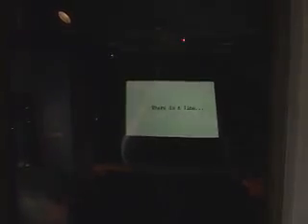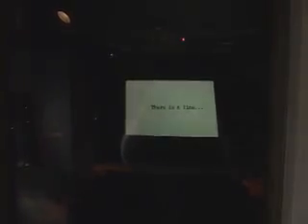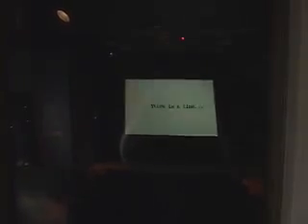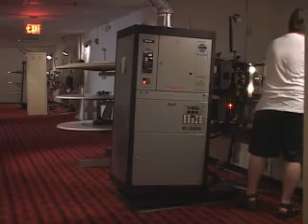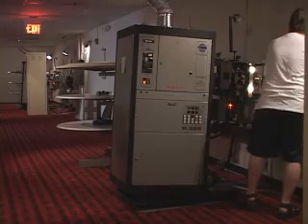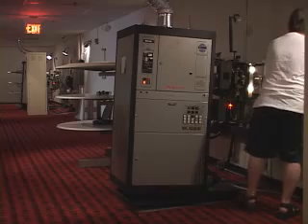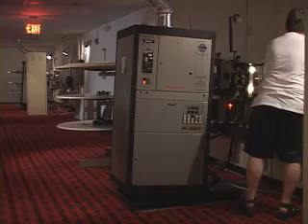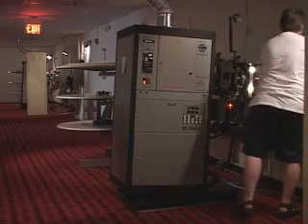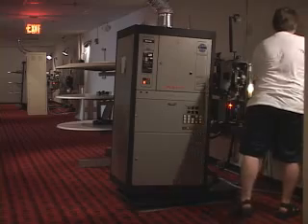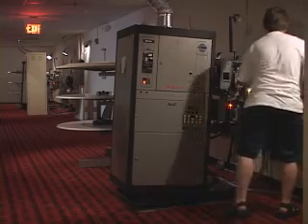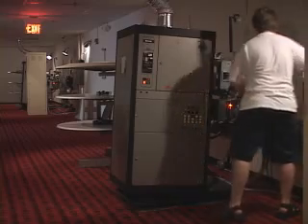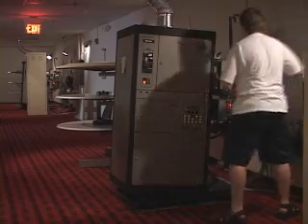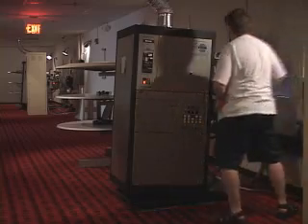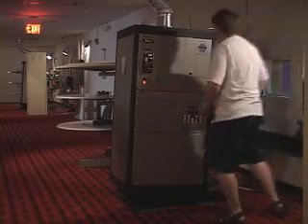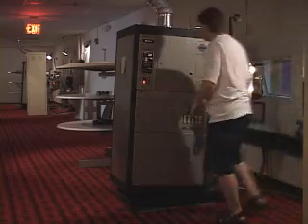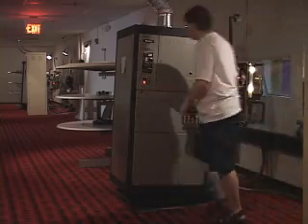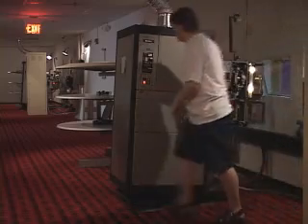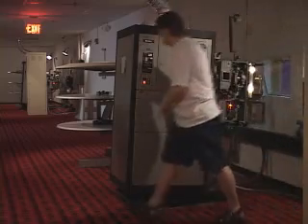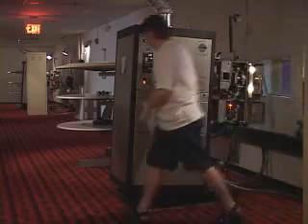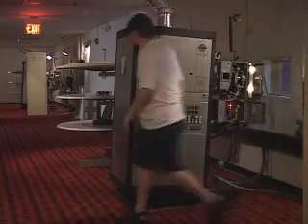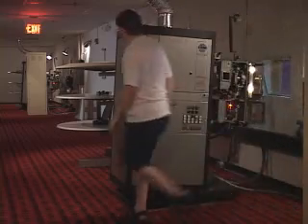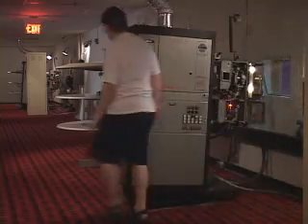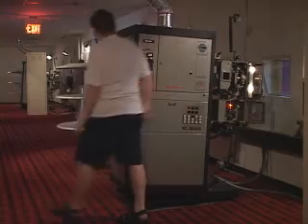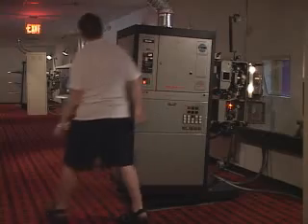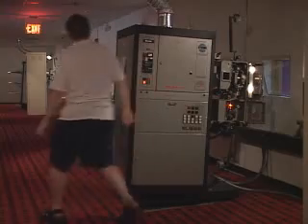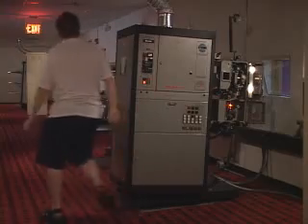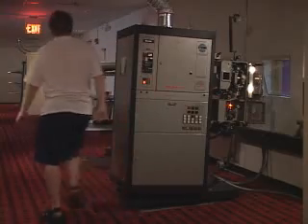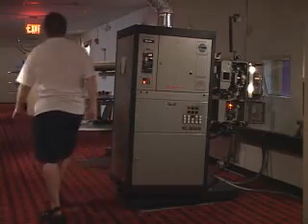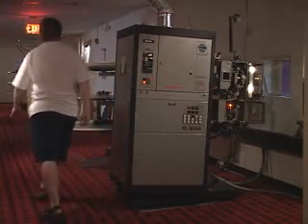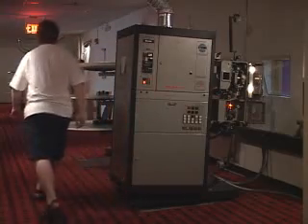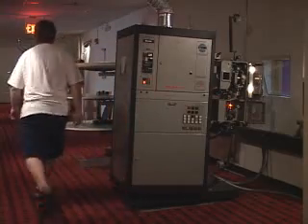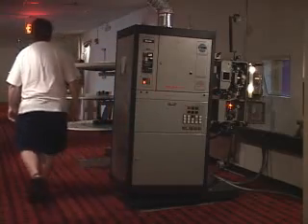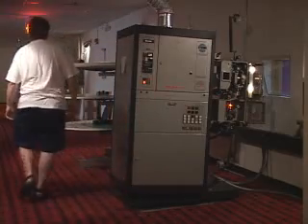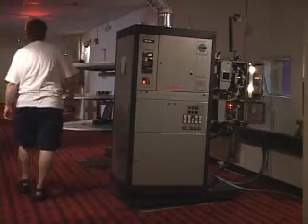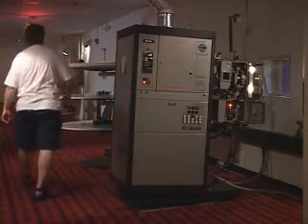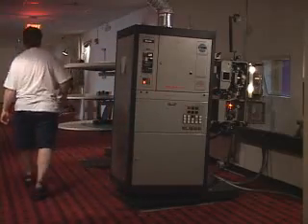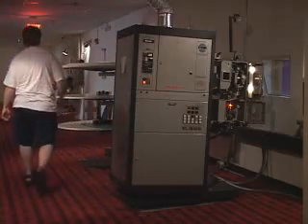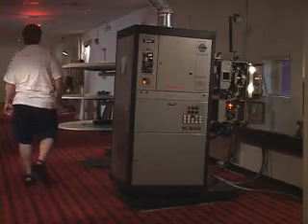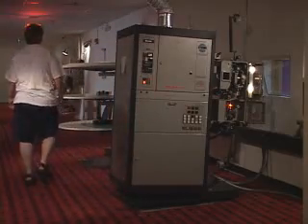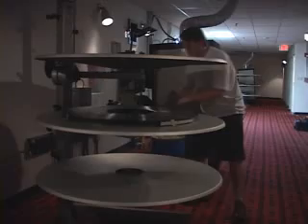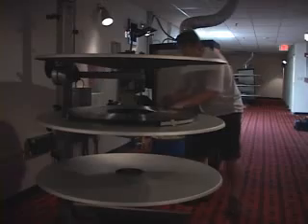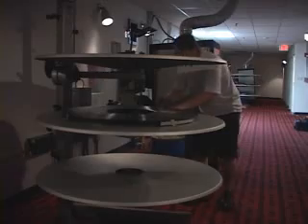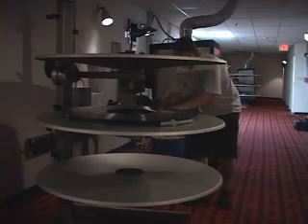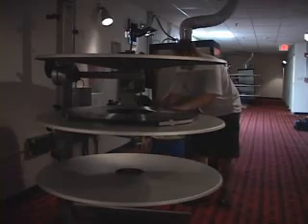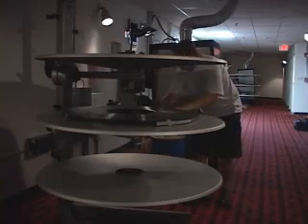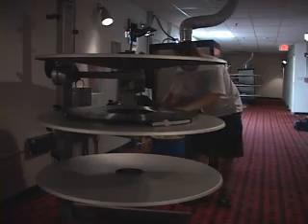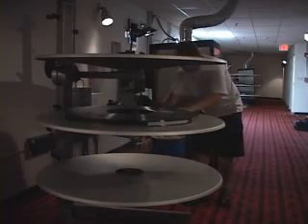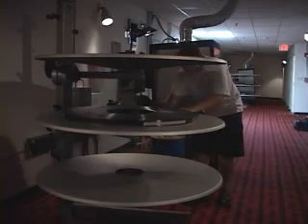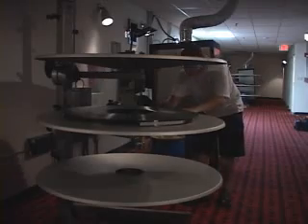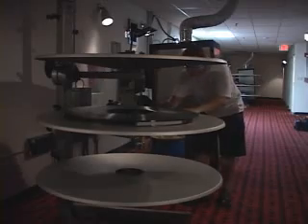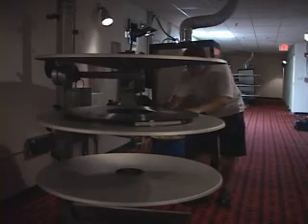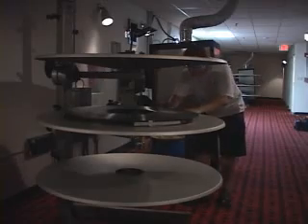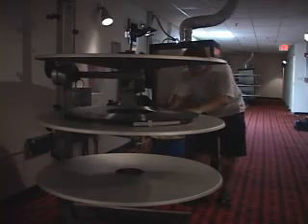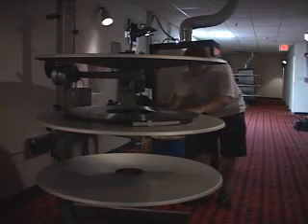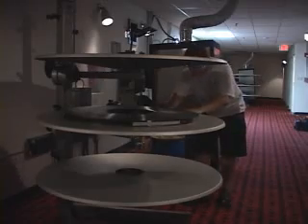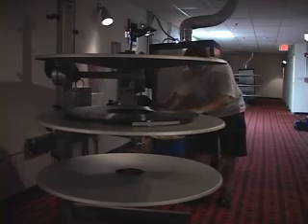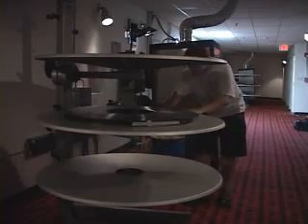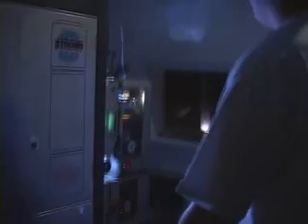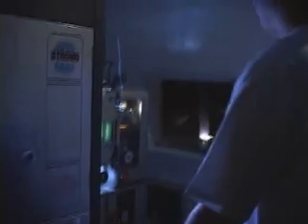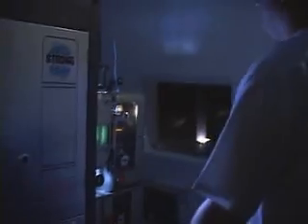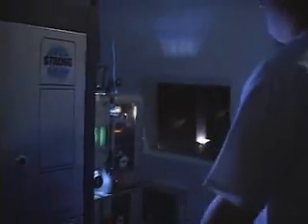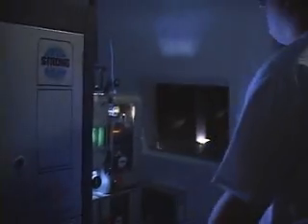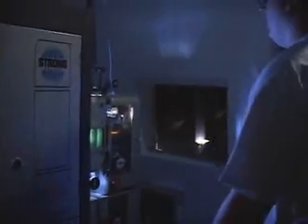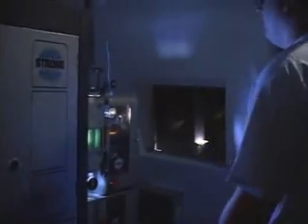Most movie projectors are actually two separate pieces of equipment: the platter that holds the film and the projector.